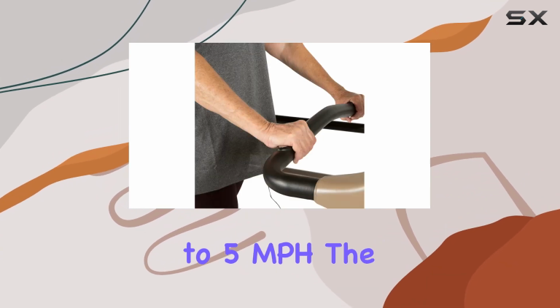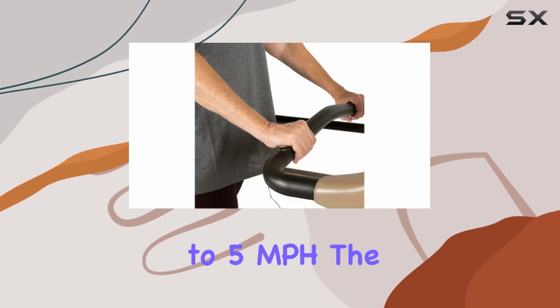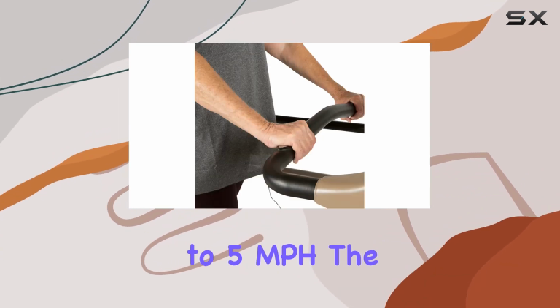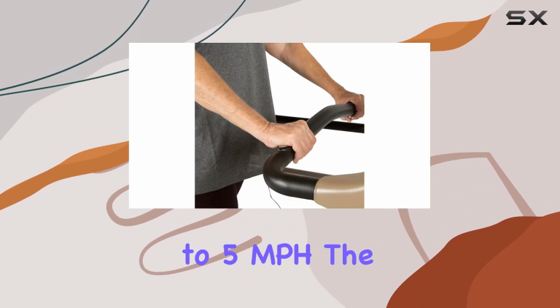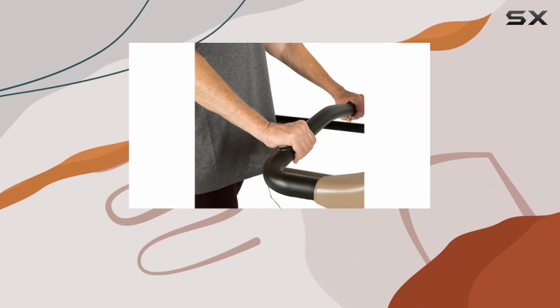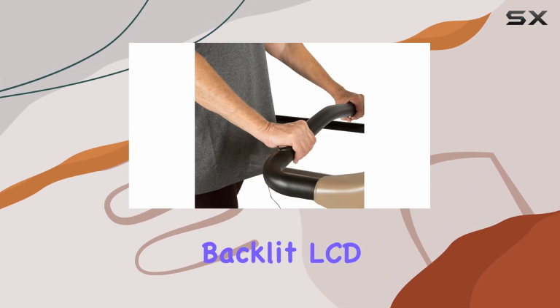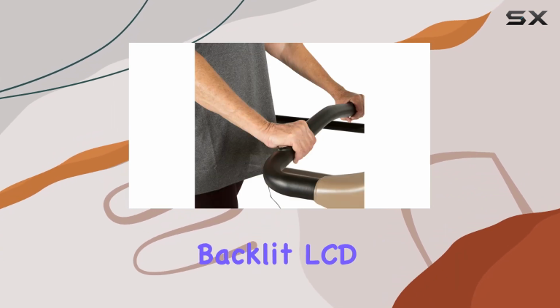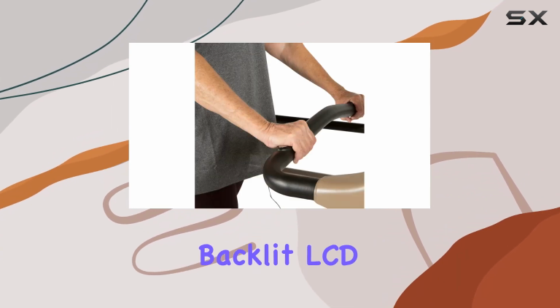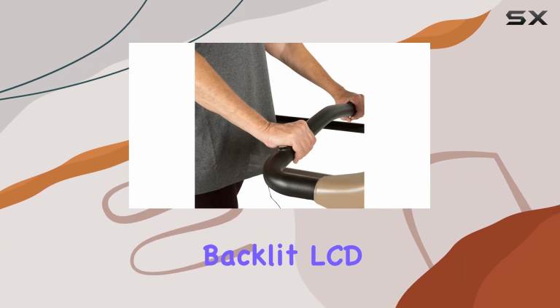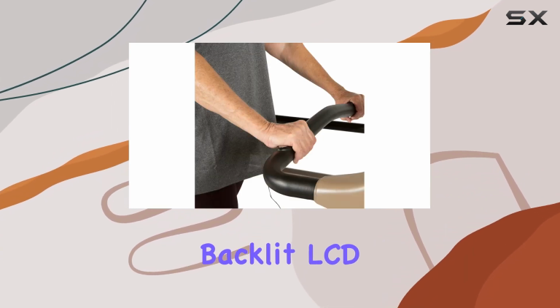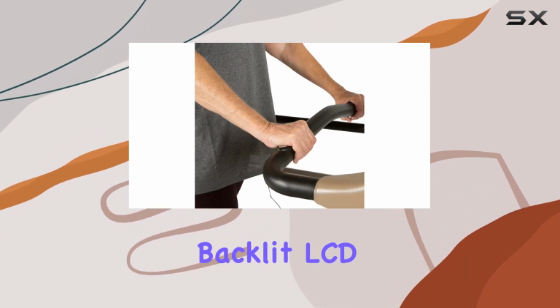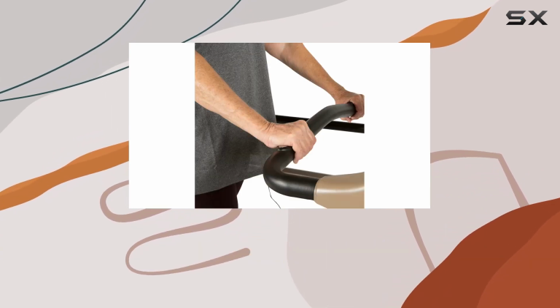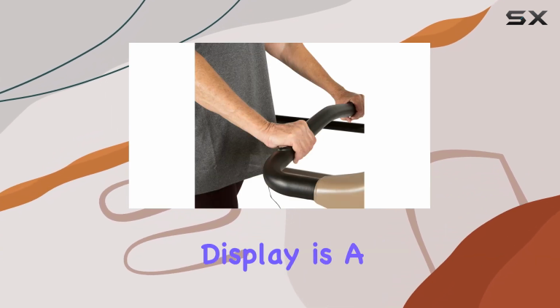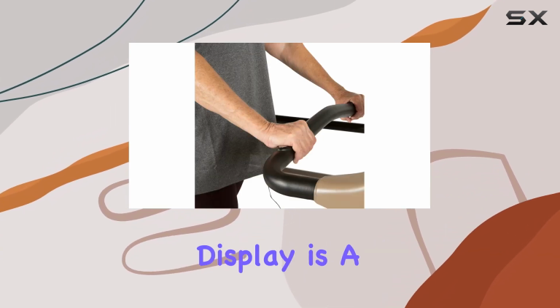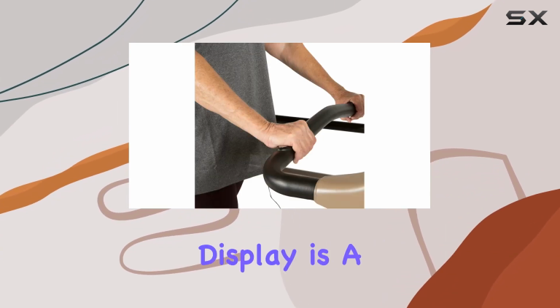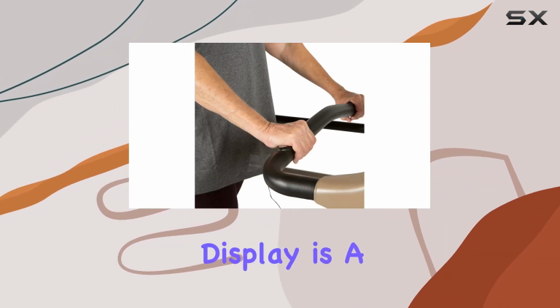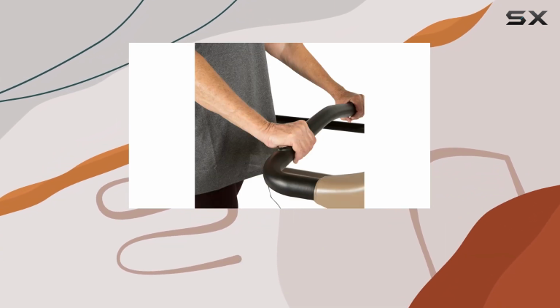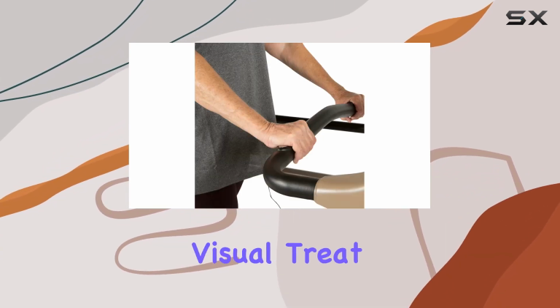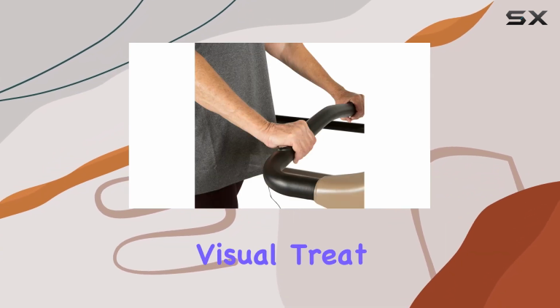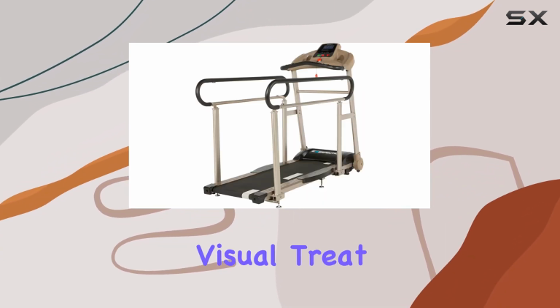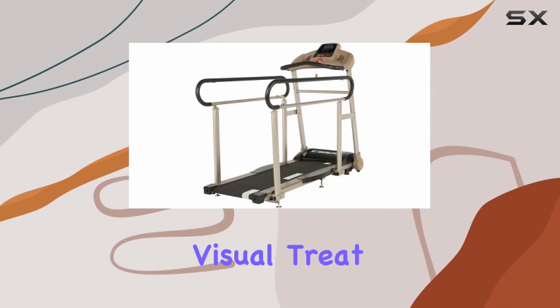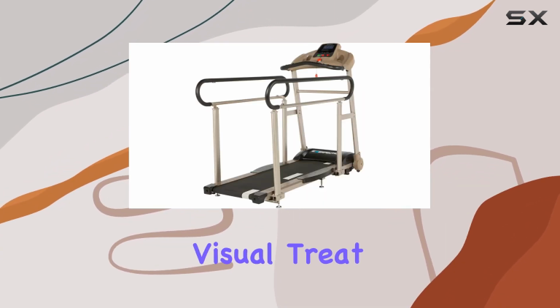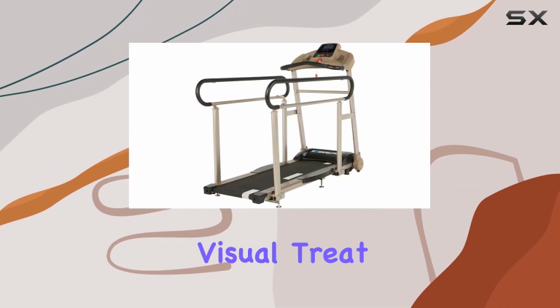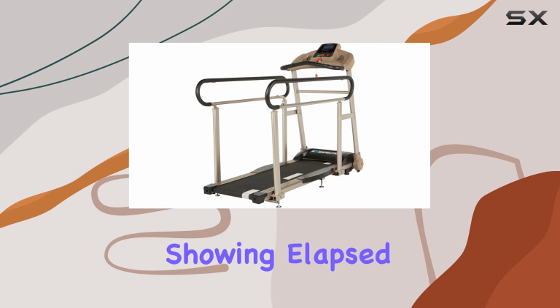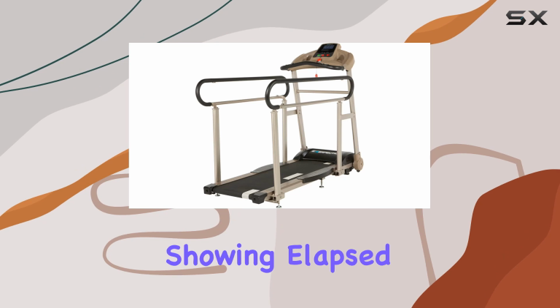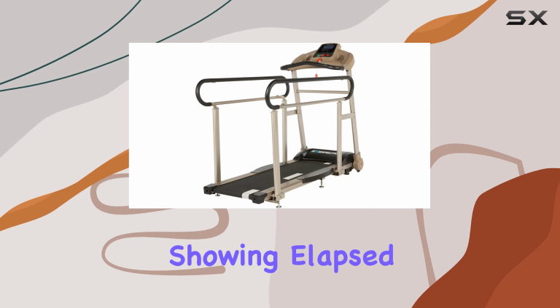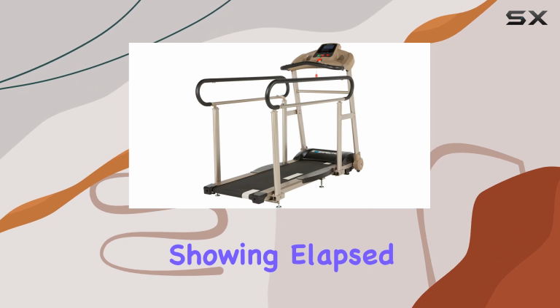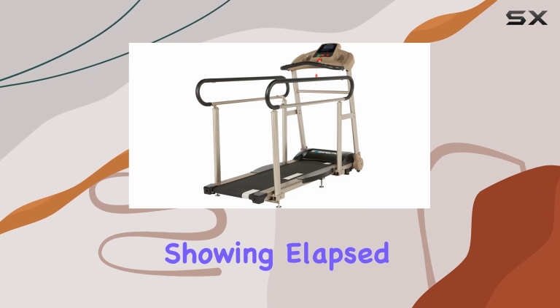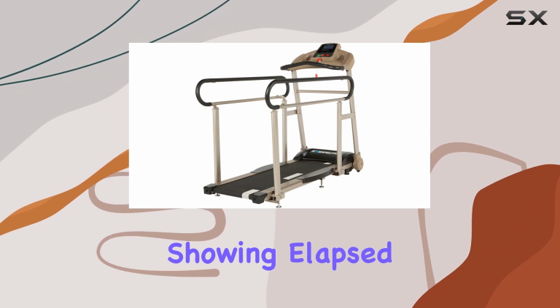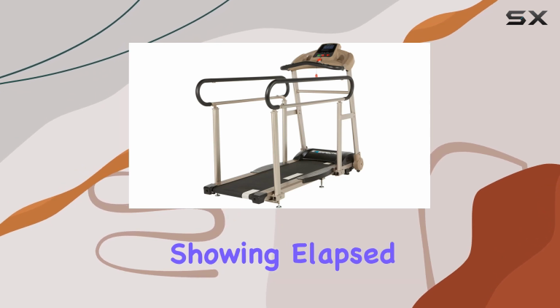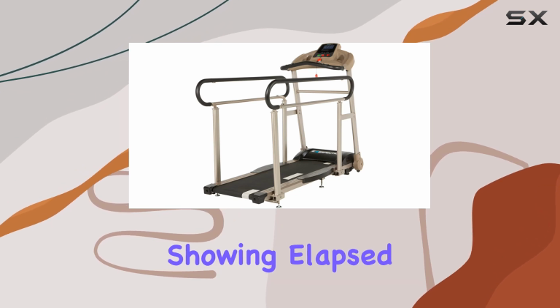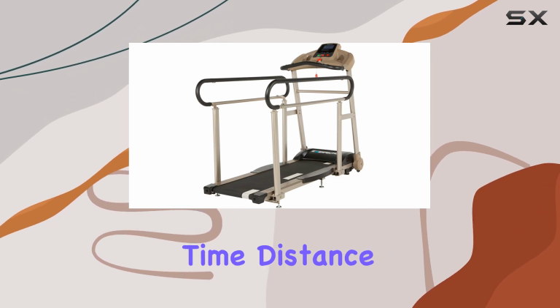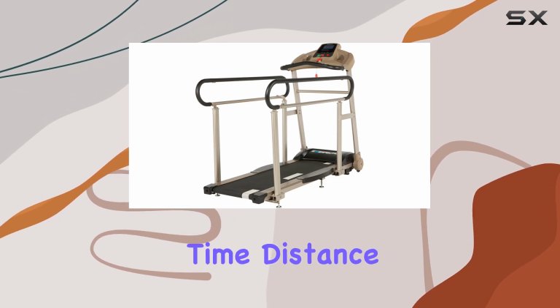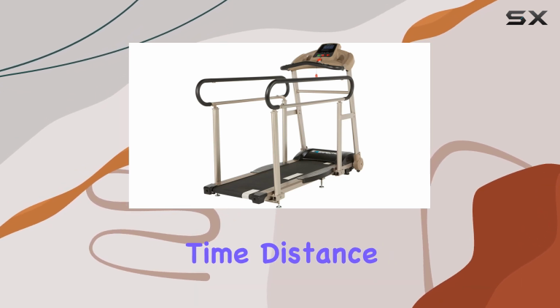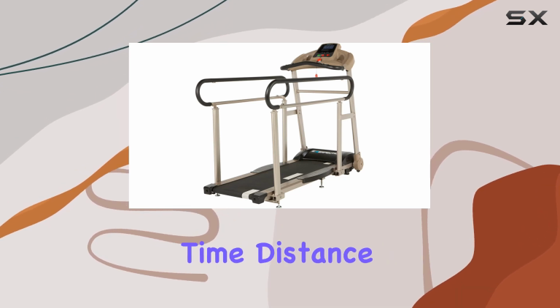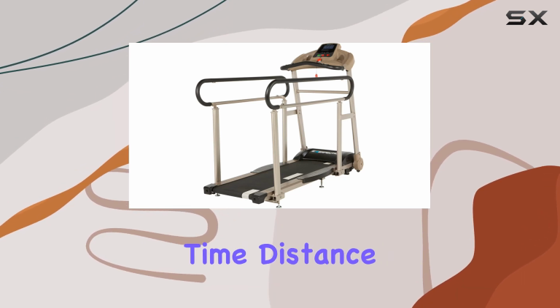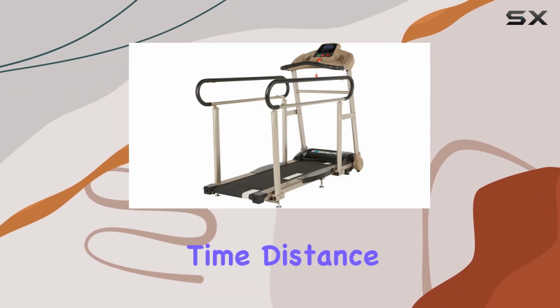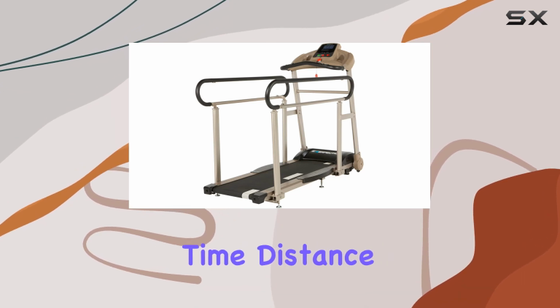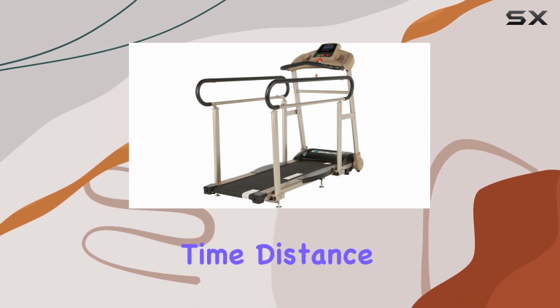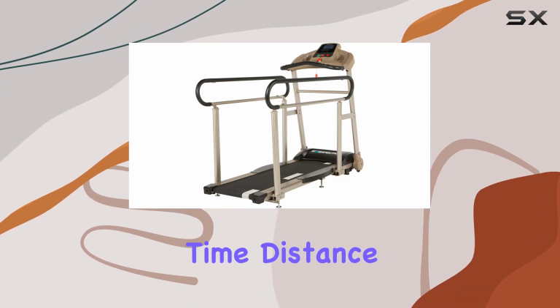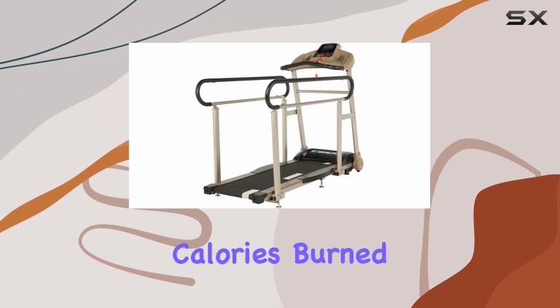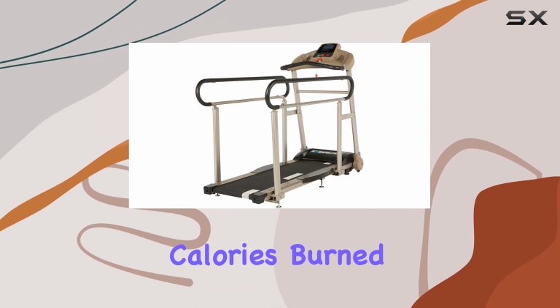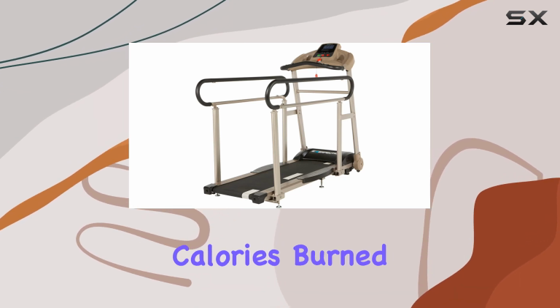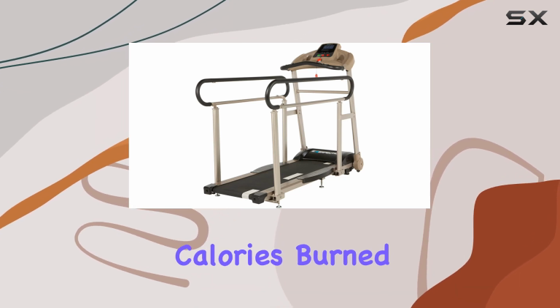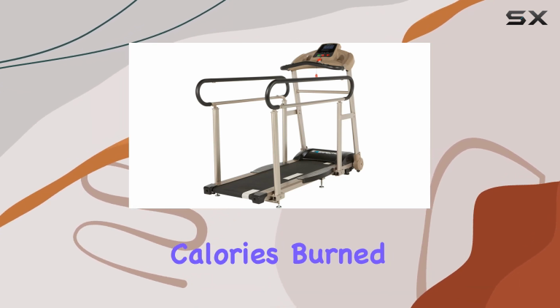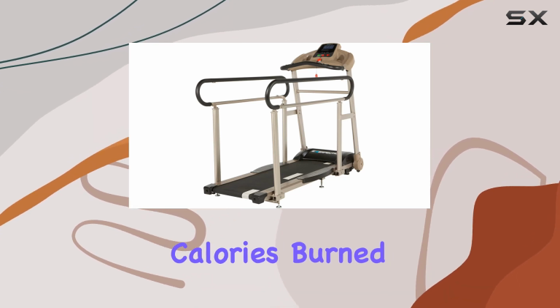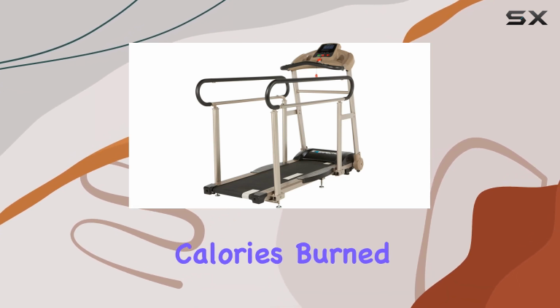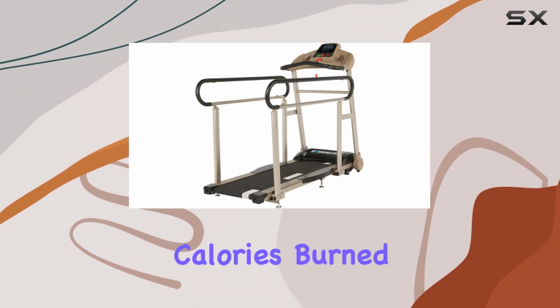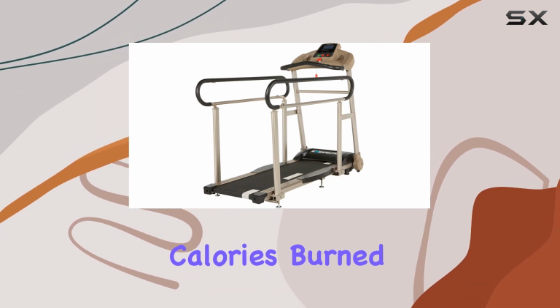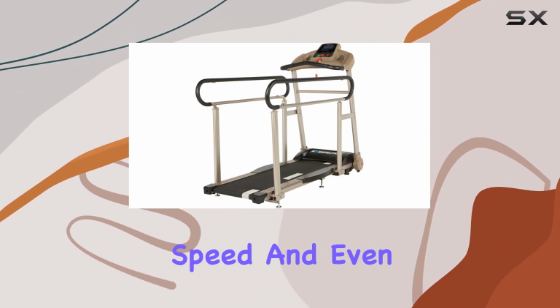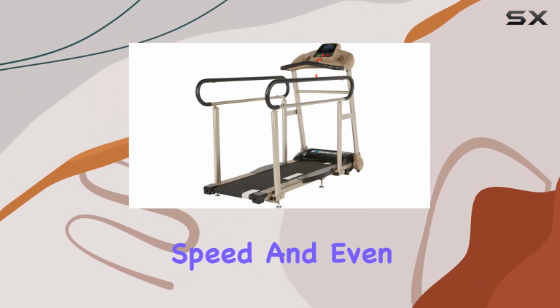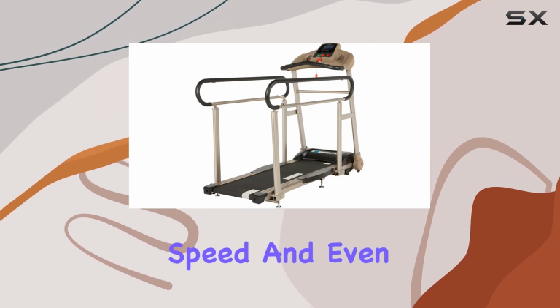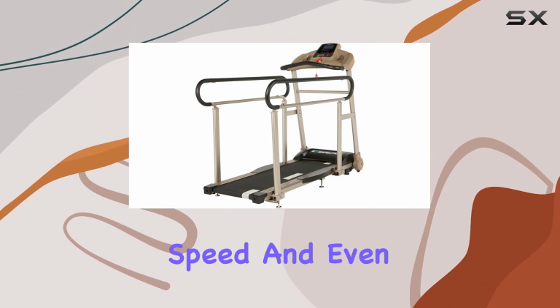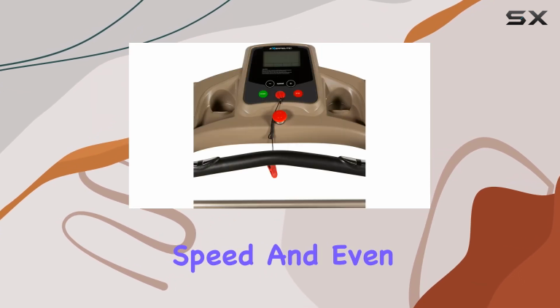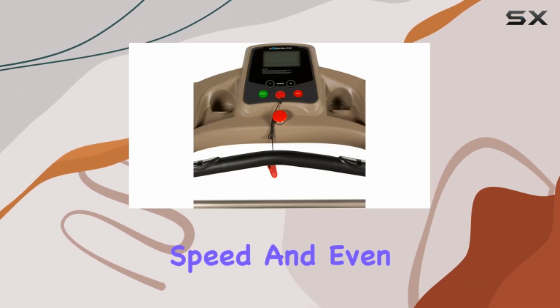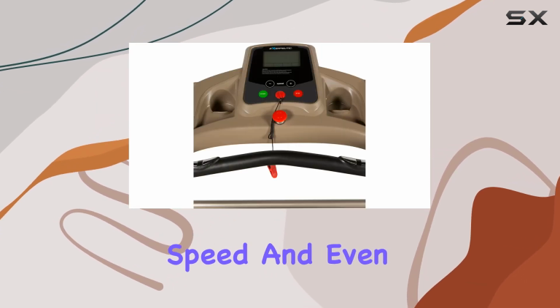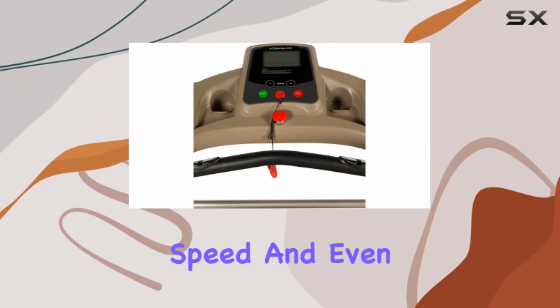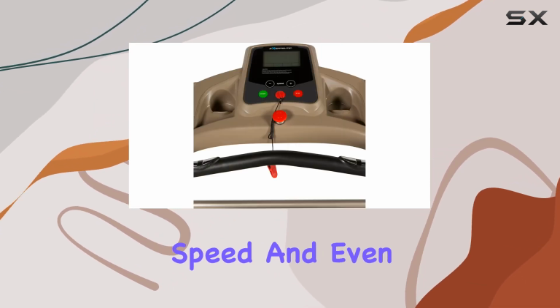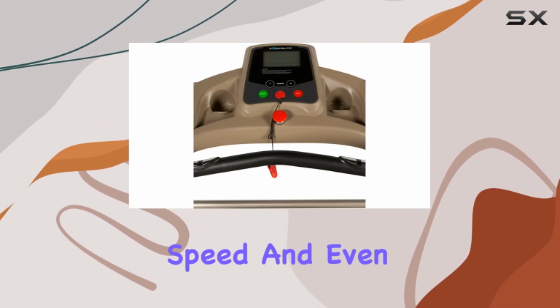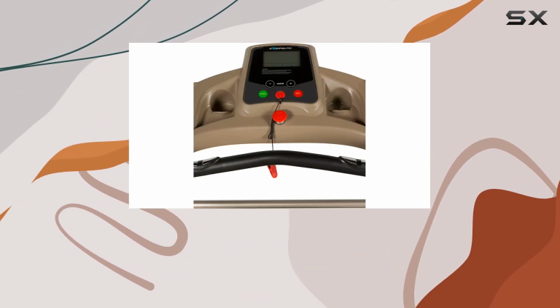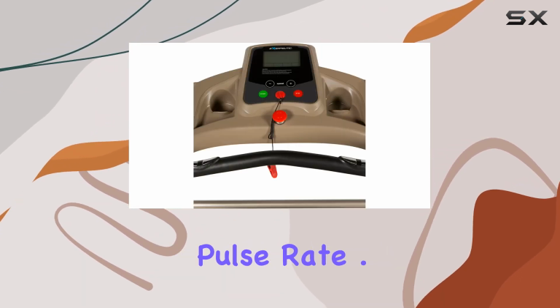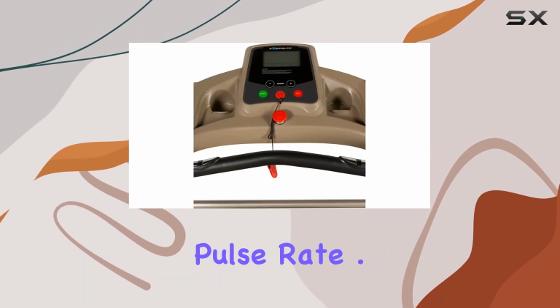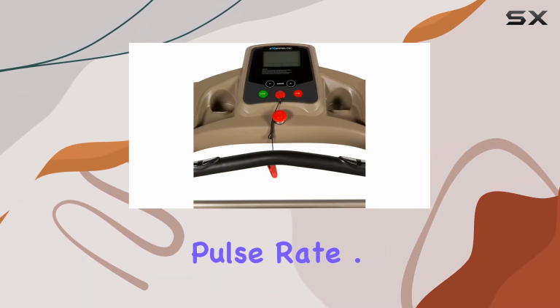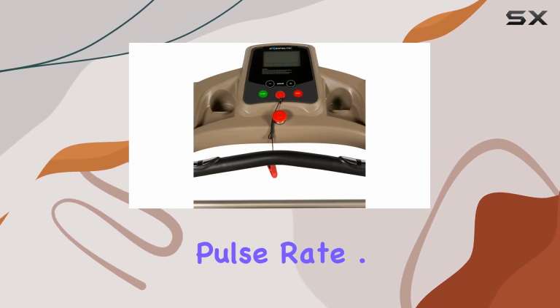The backlit LCD display is a visual treat, showing elapsed time, distance, calories burned, speed, and even pulse rate.